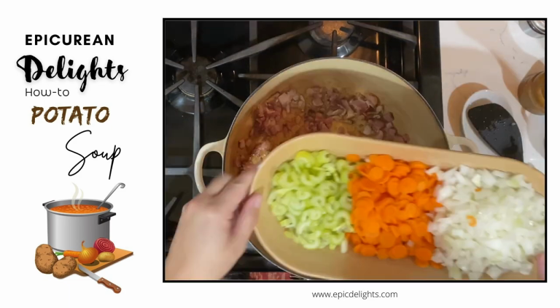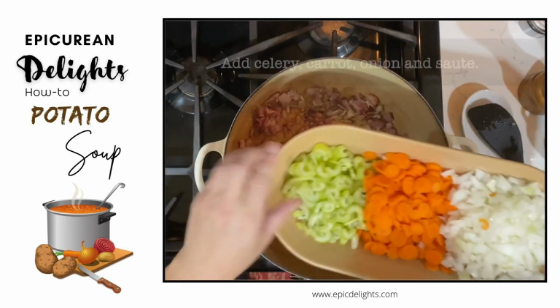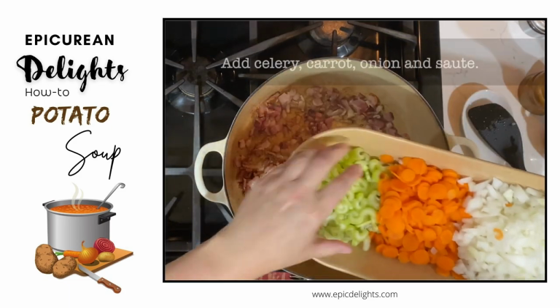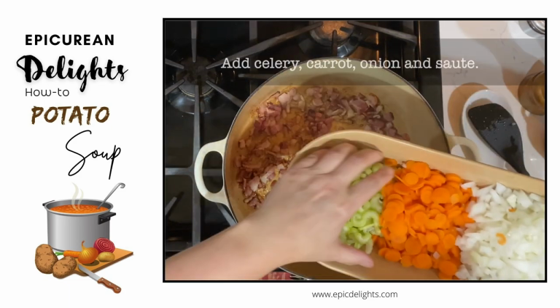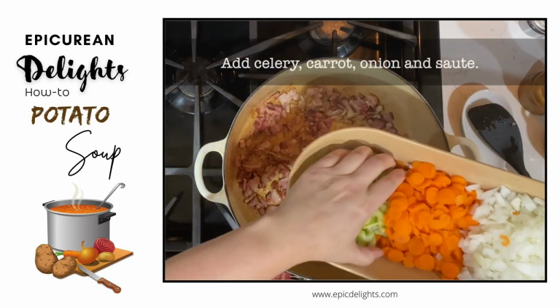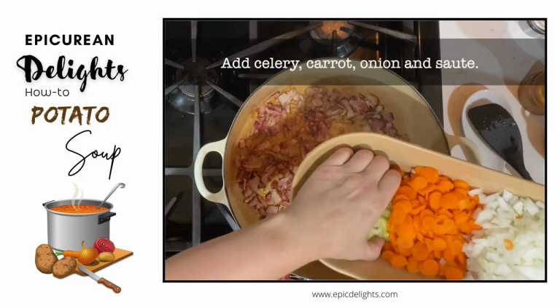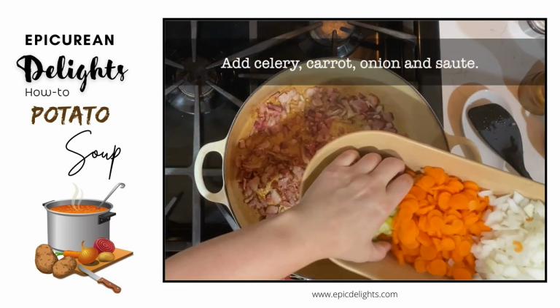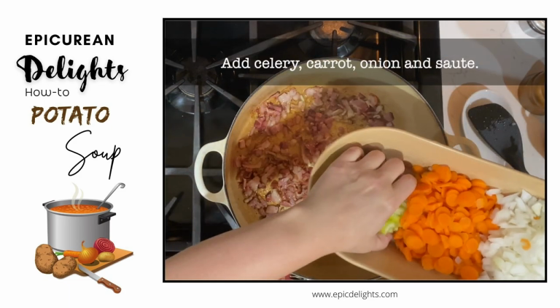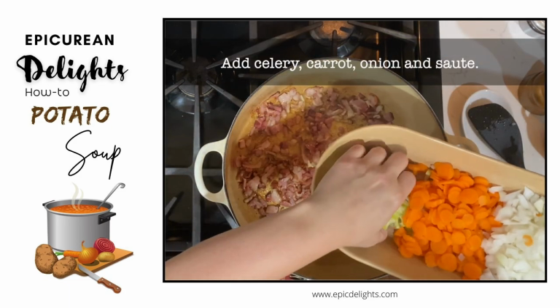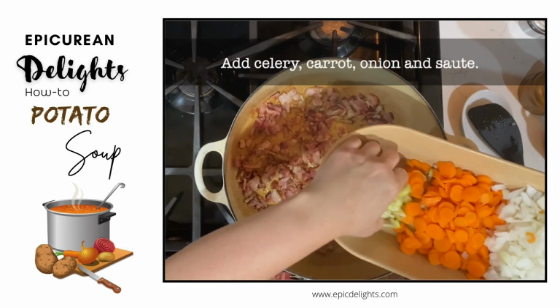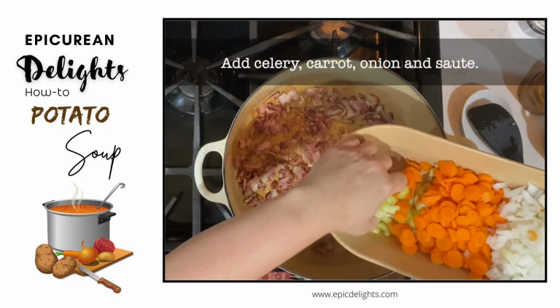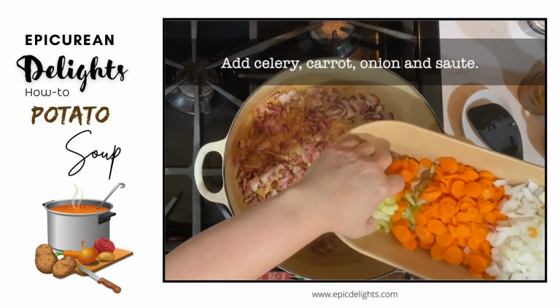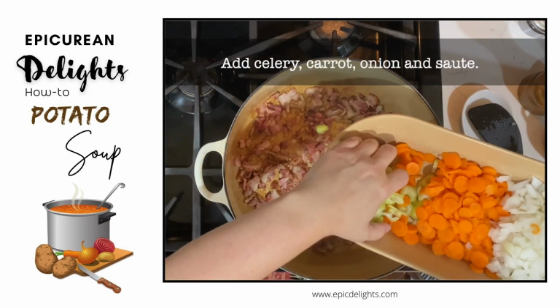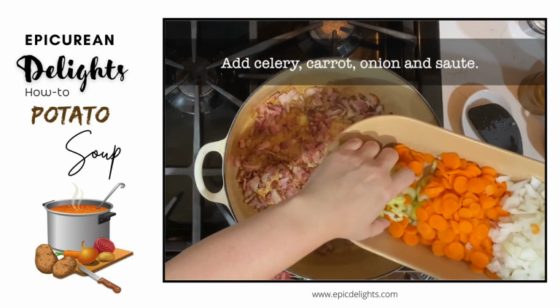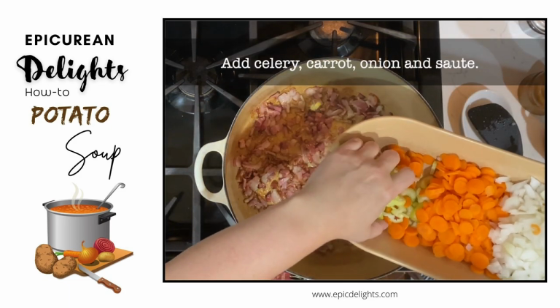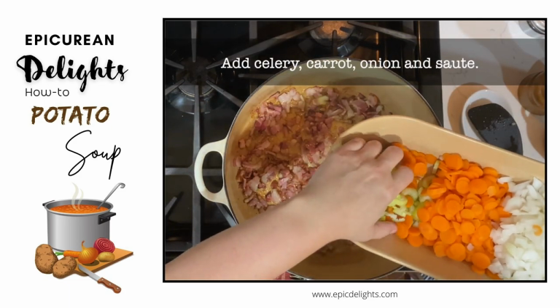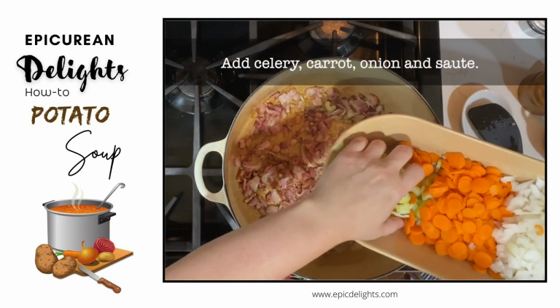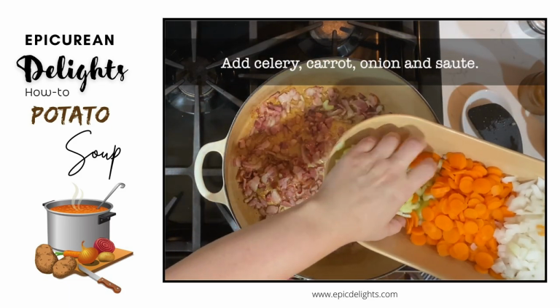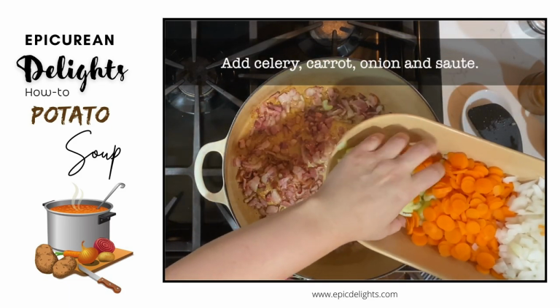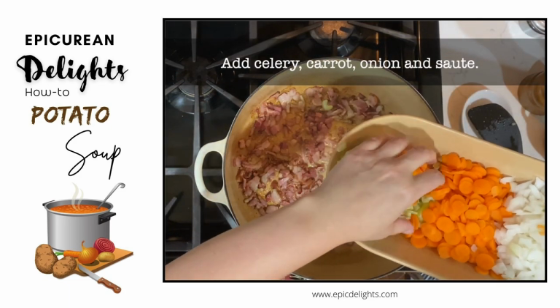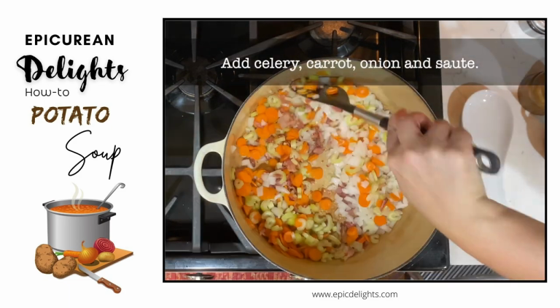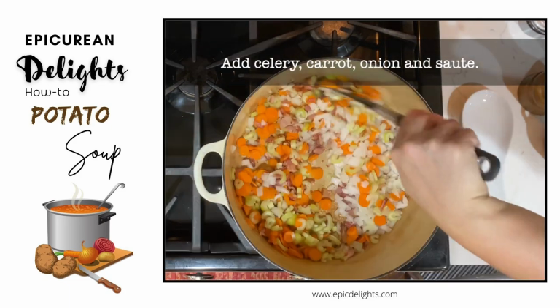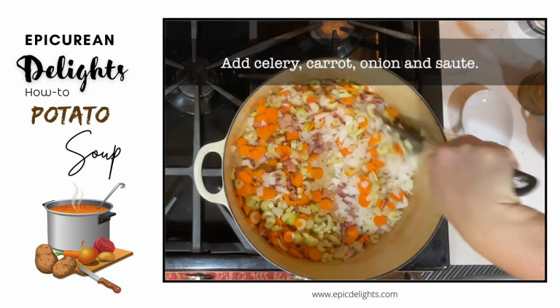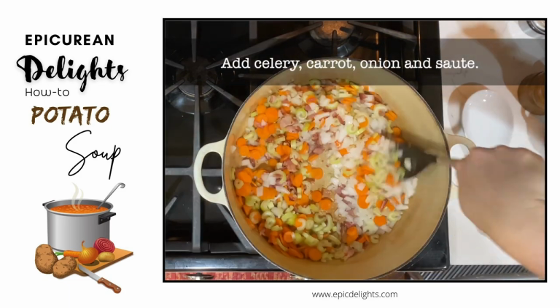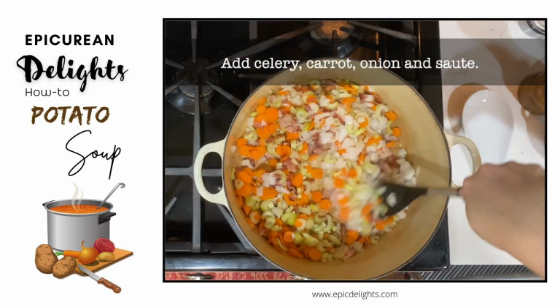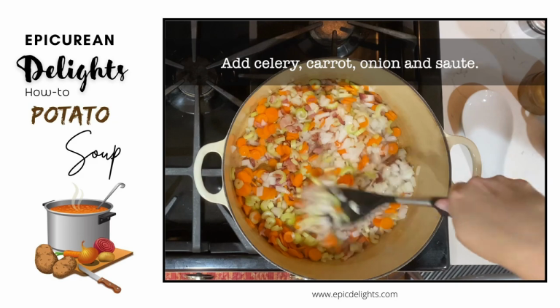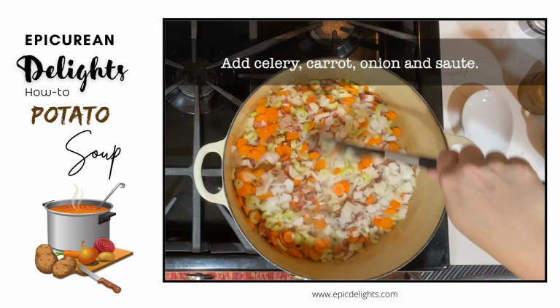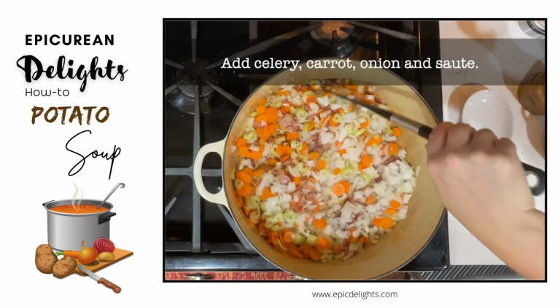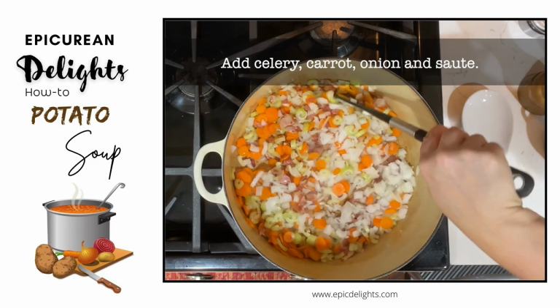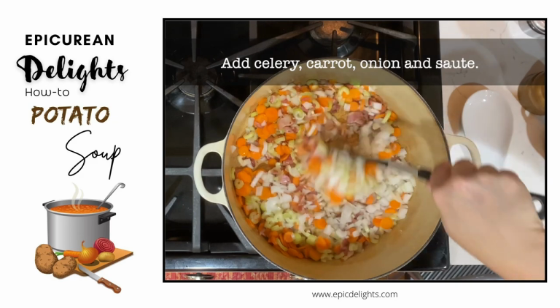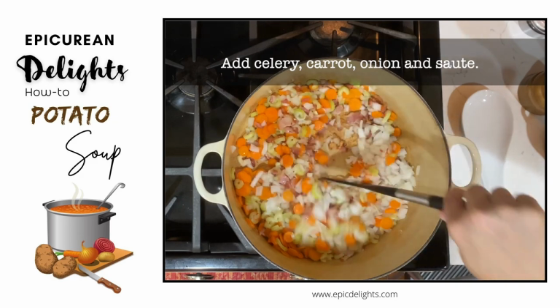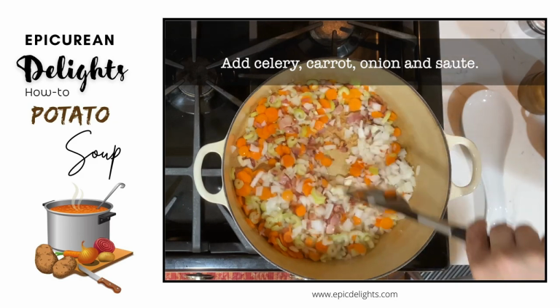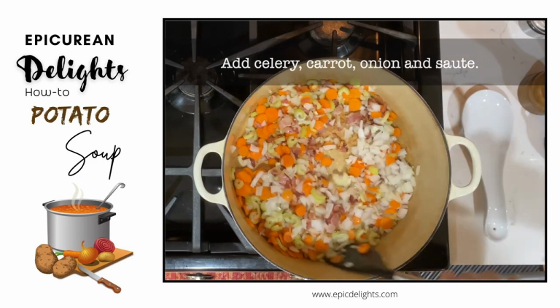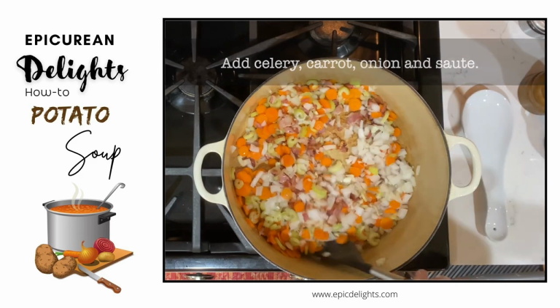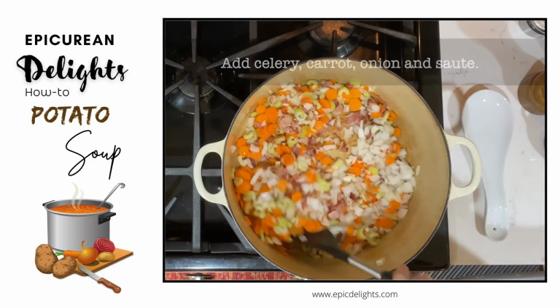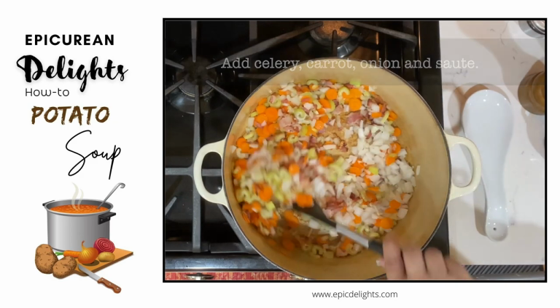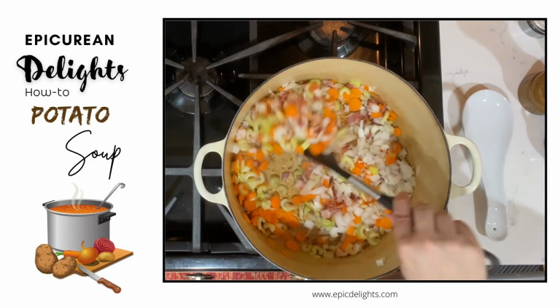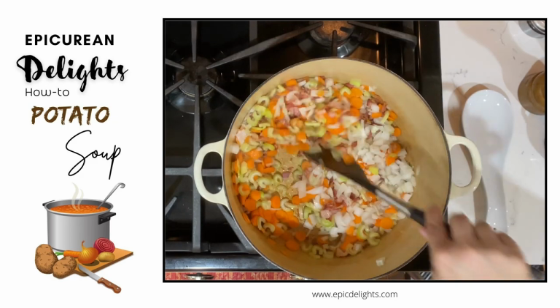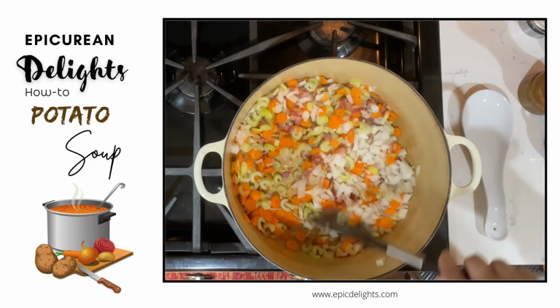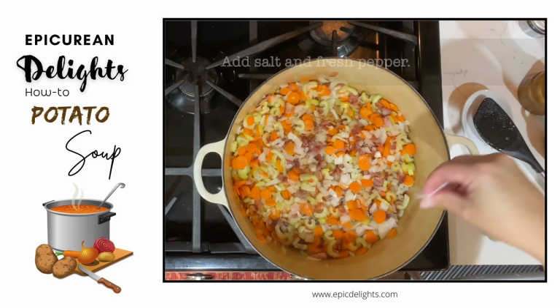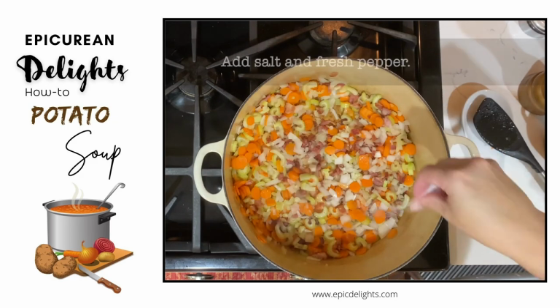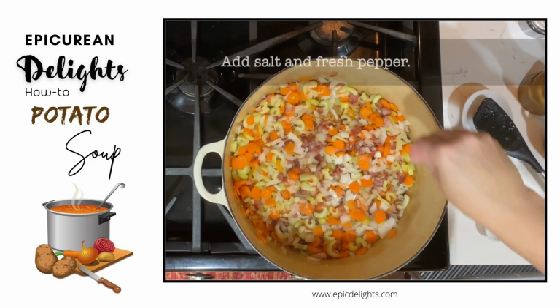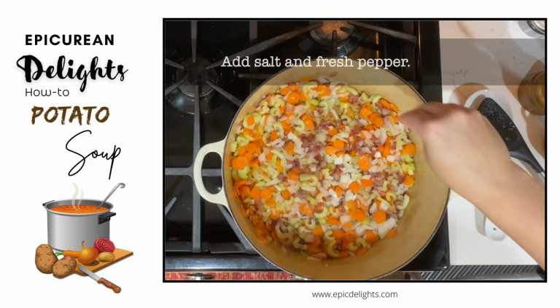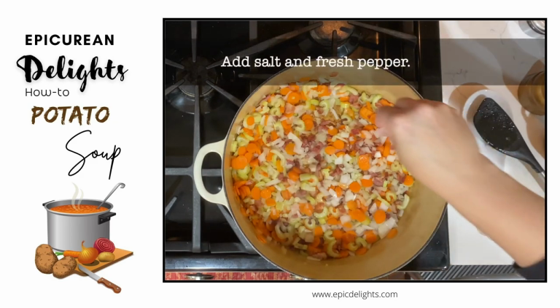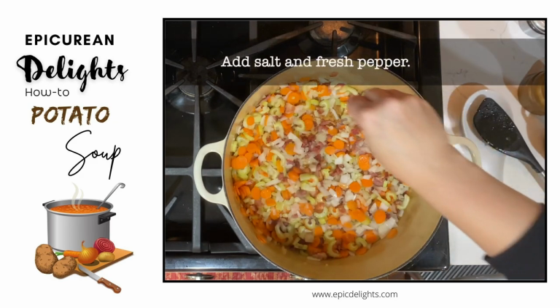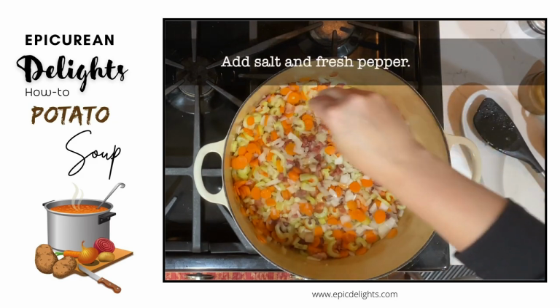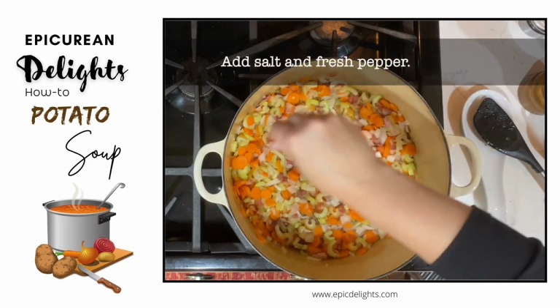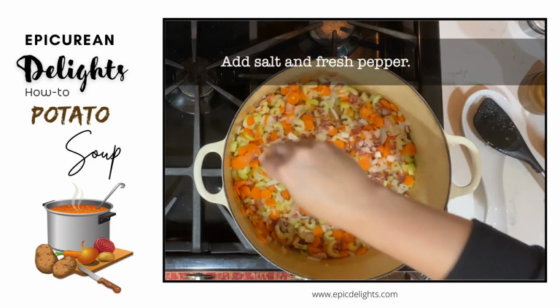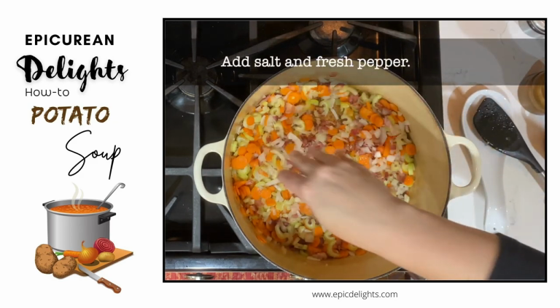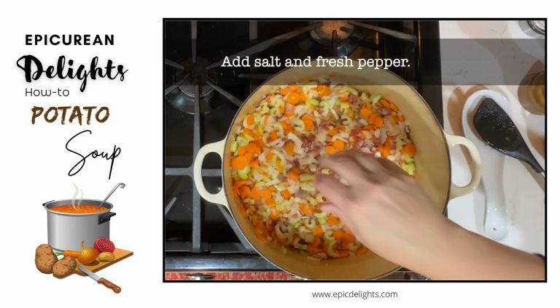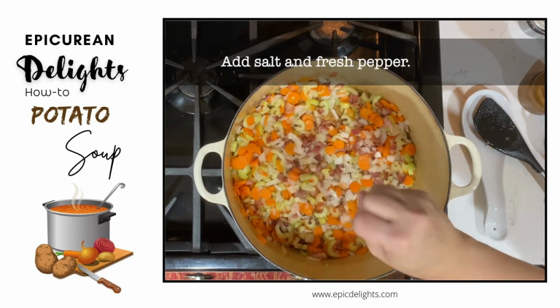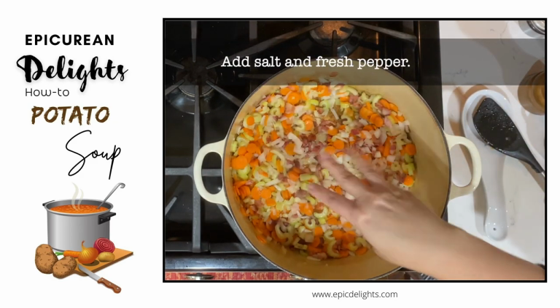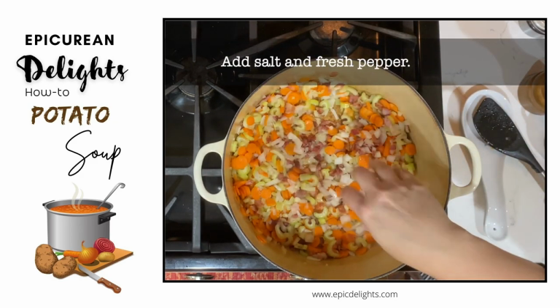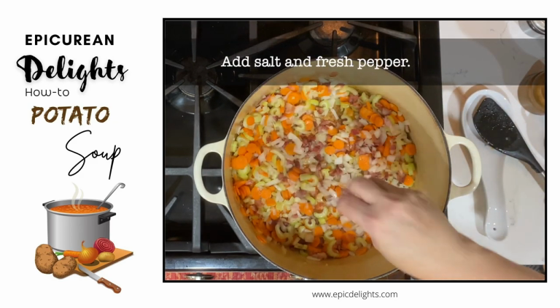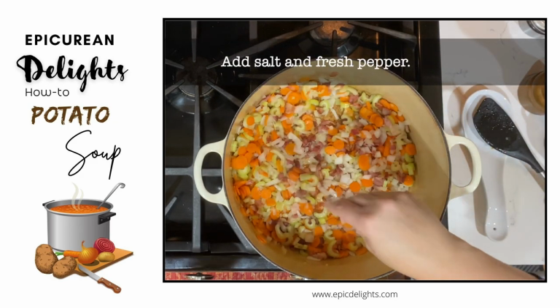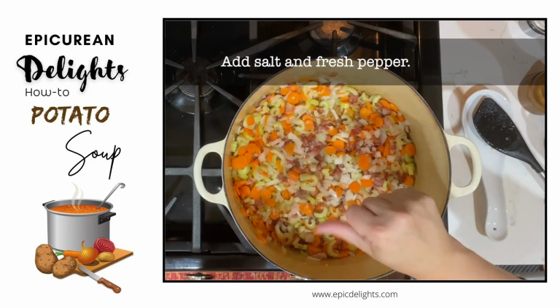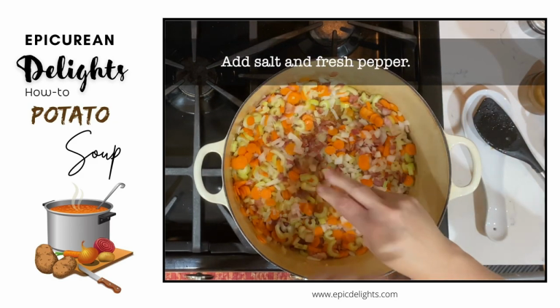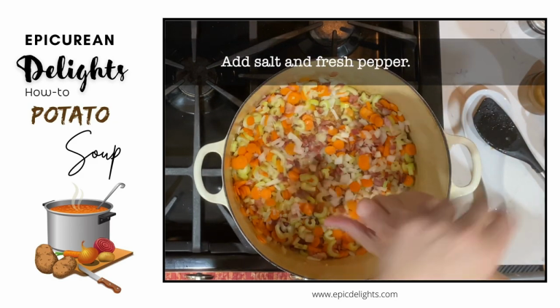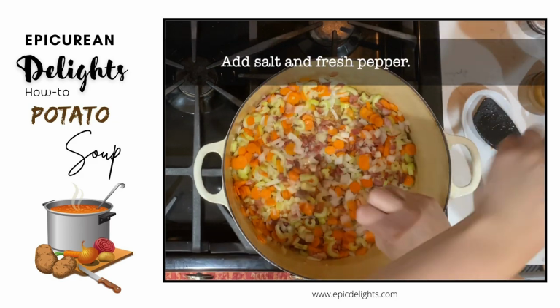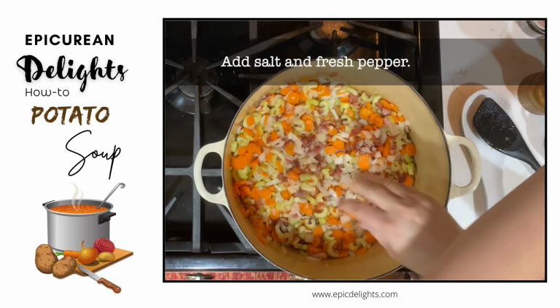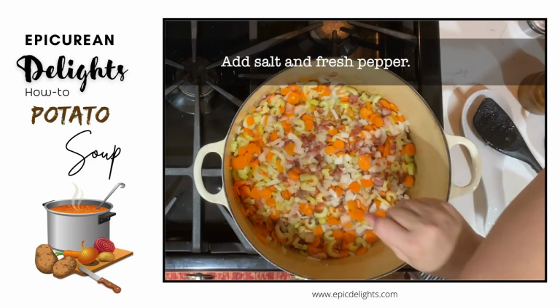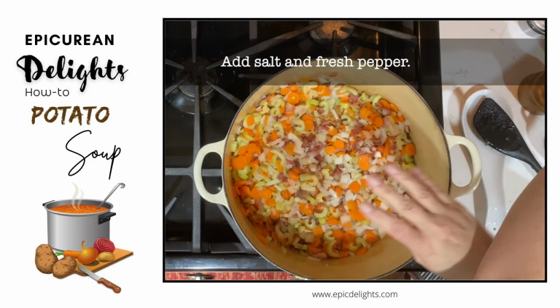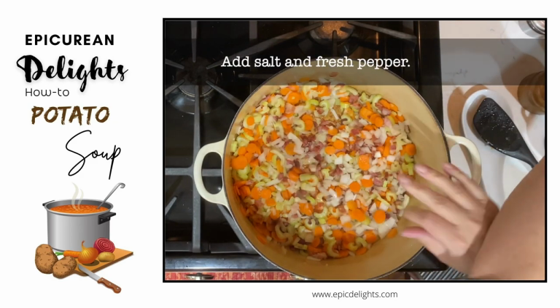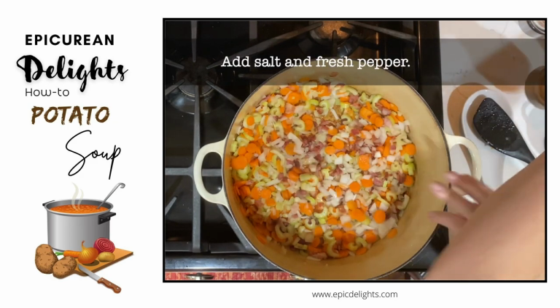Next, add celery, carrot, and onion, and sauté. Add some salt and some fresh pepper.